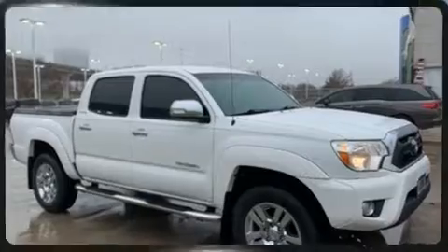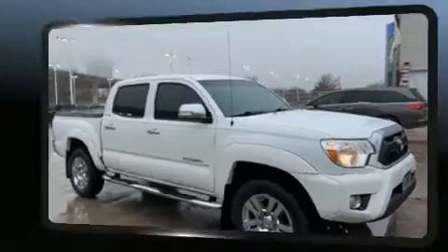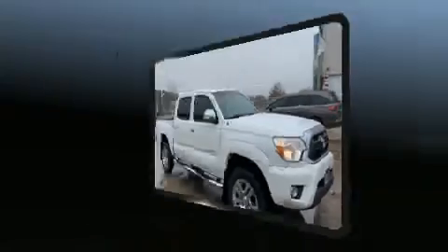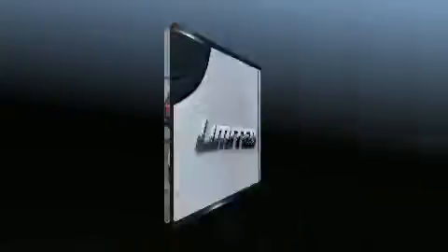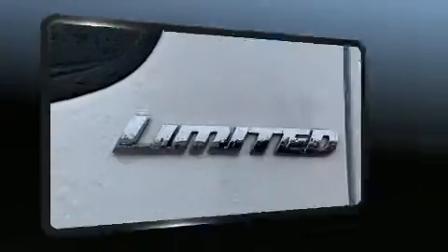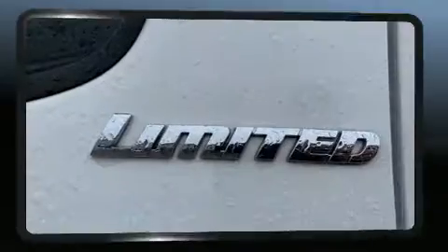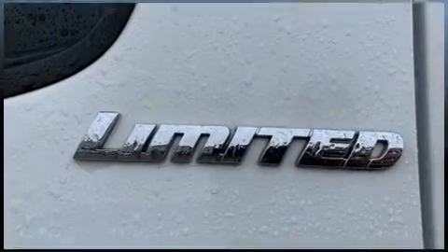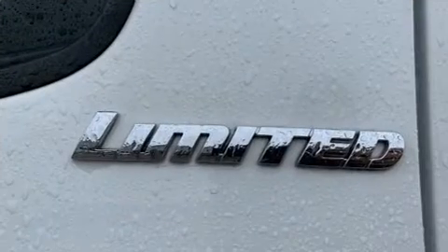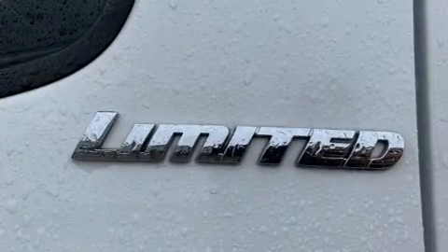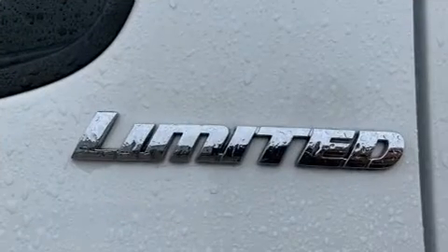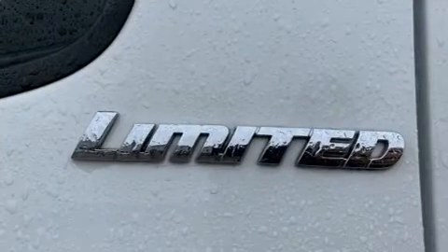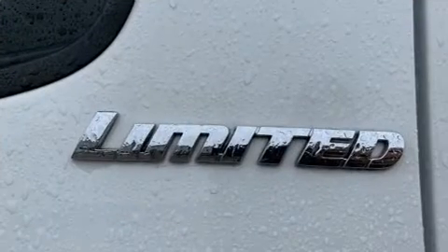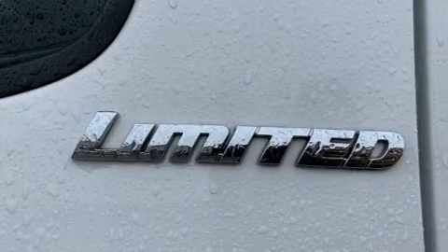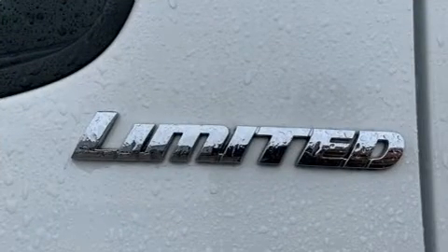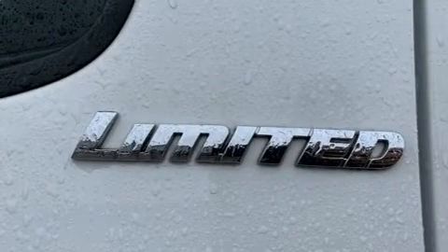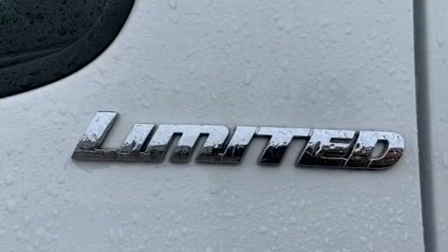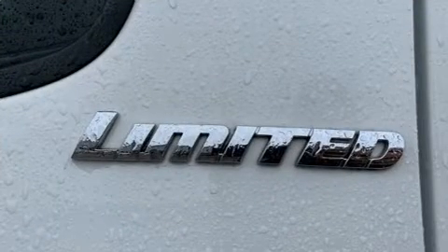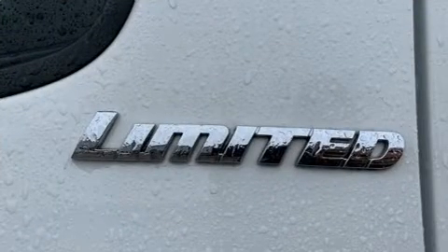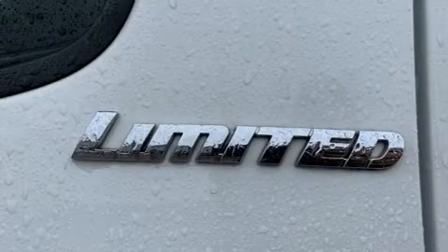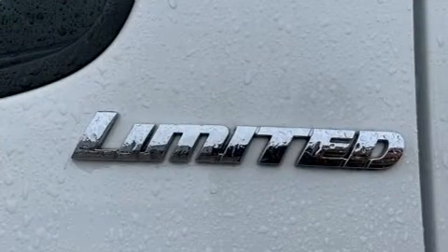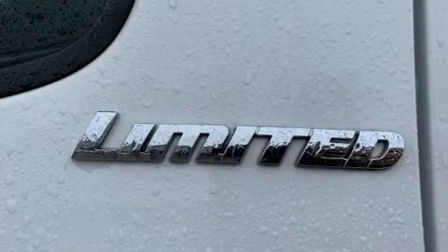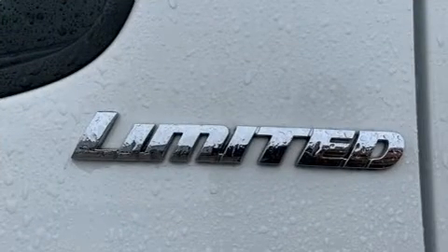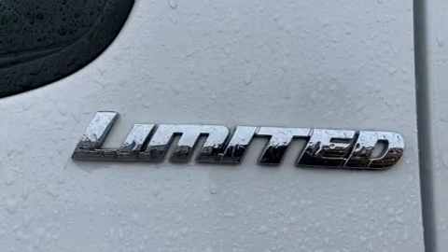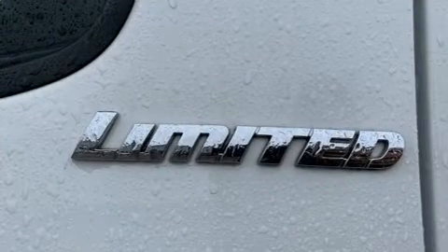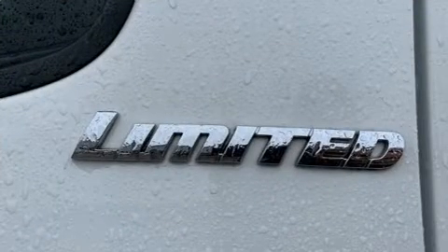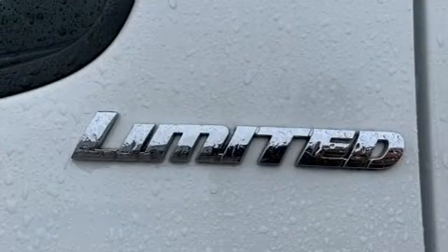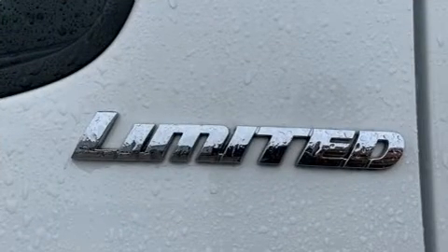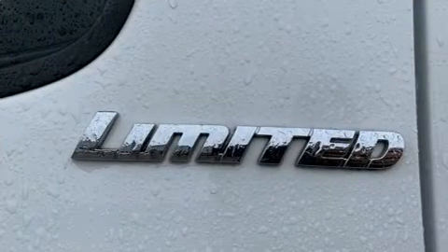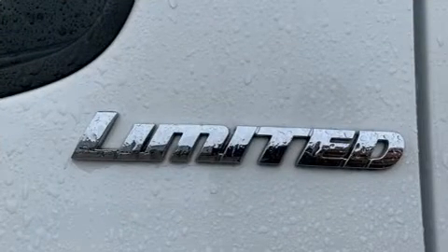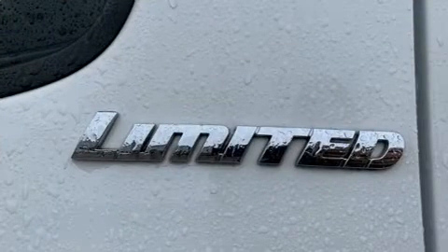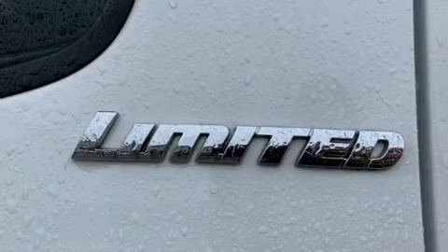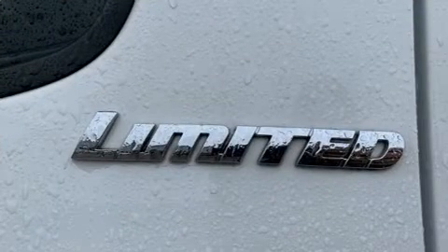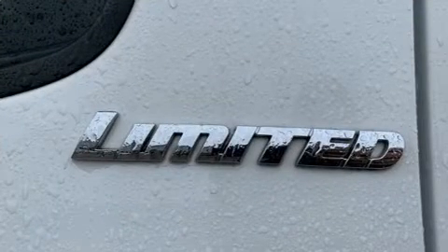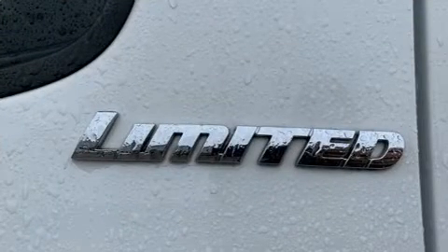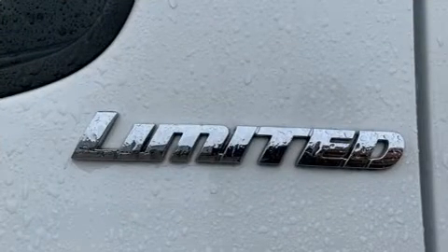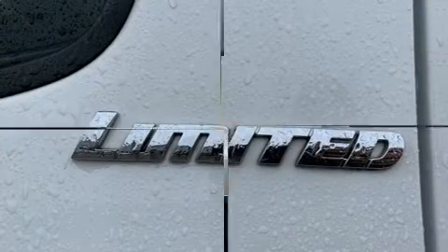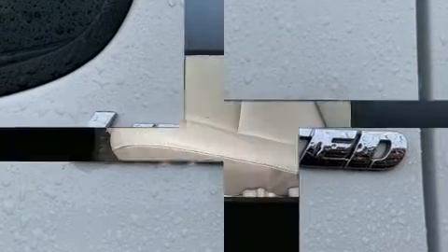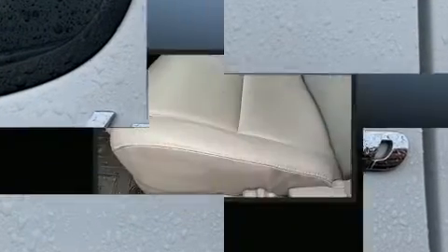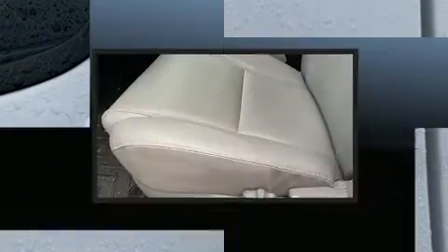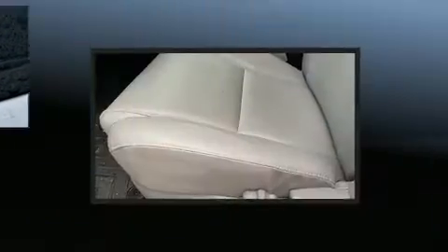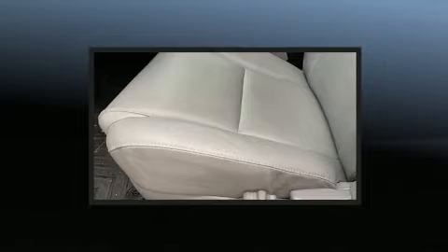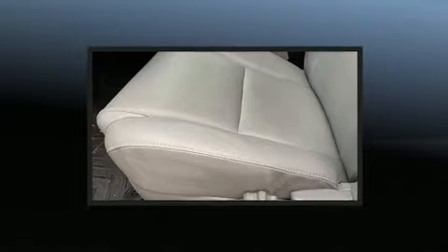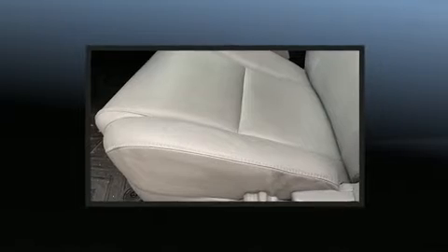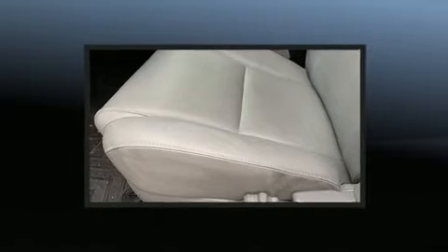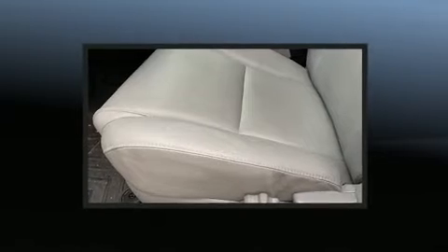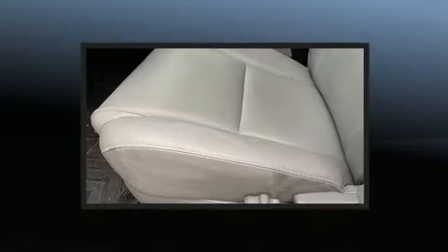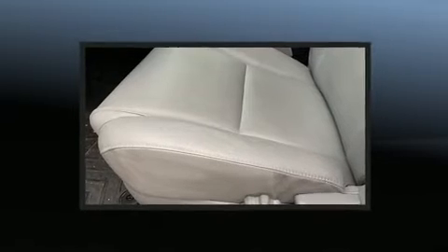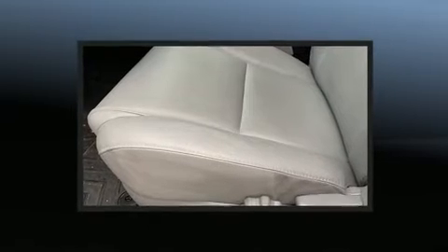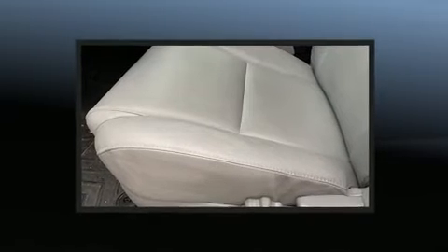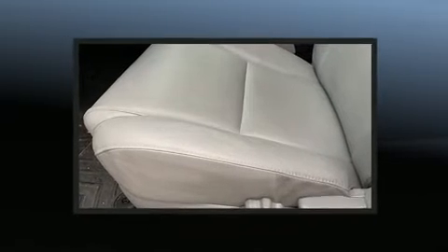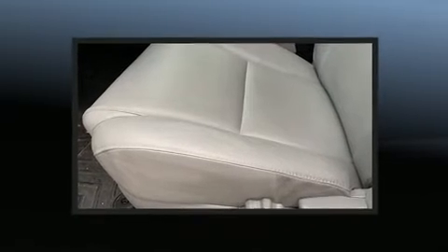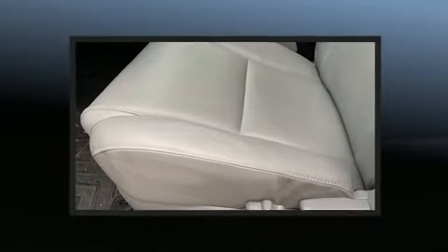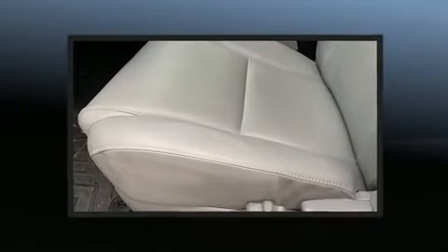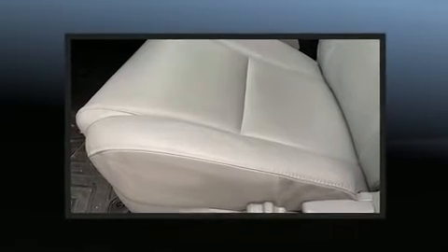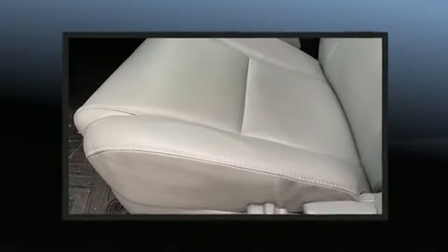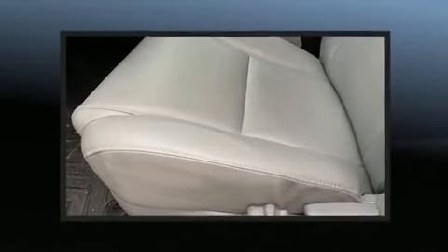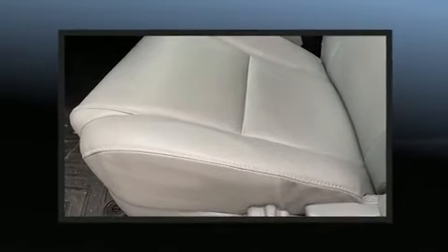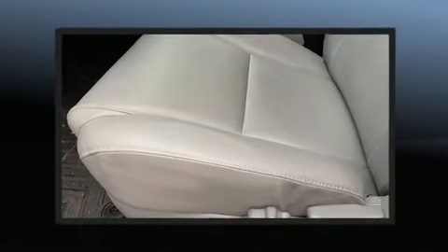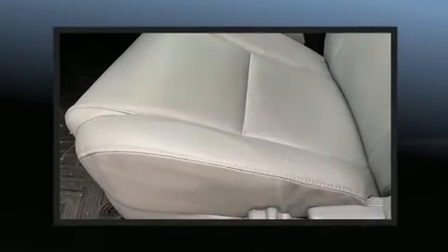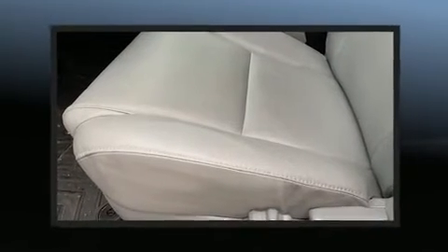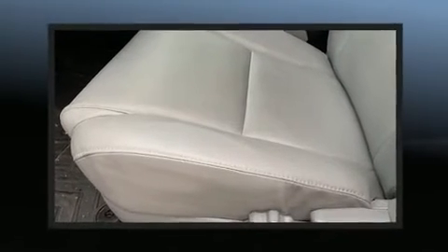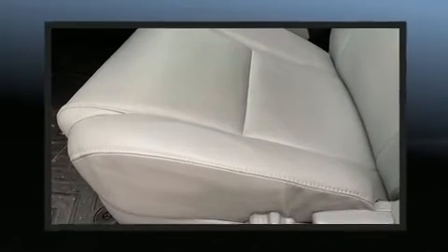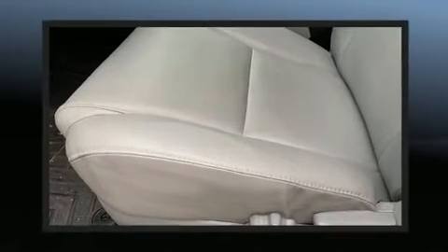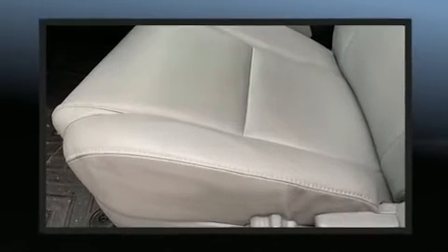Top features include air conditioning, a tachometer, a rear step bumper, skid plates, and a split-folding rear seat.